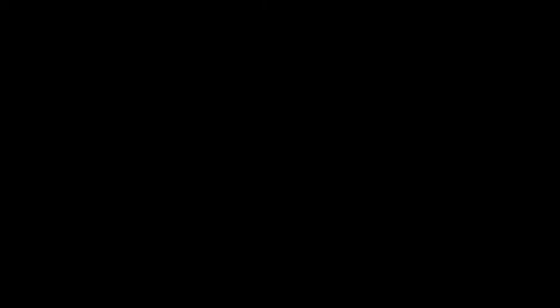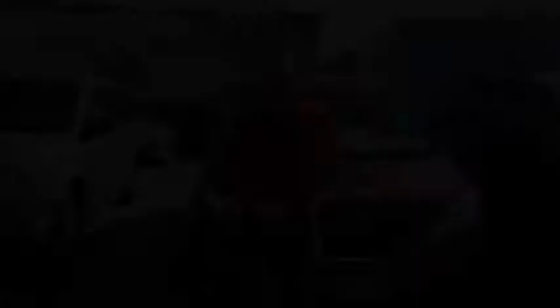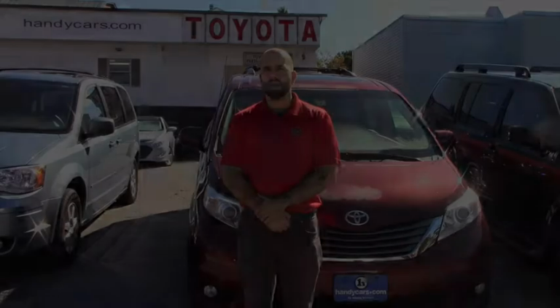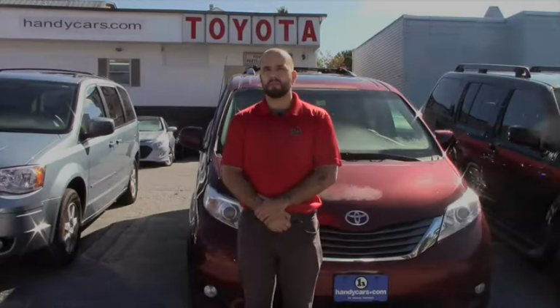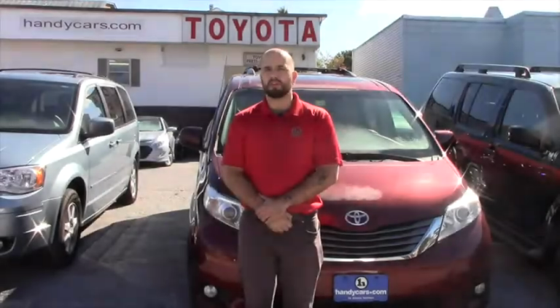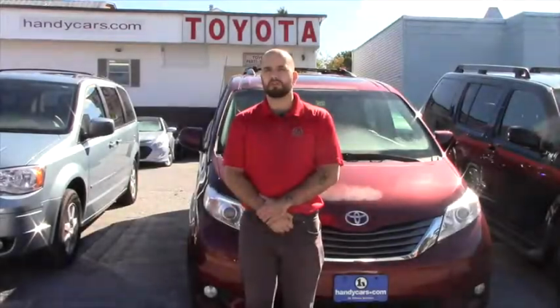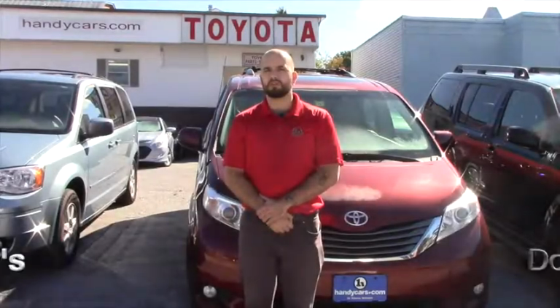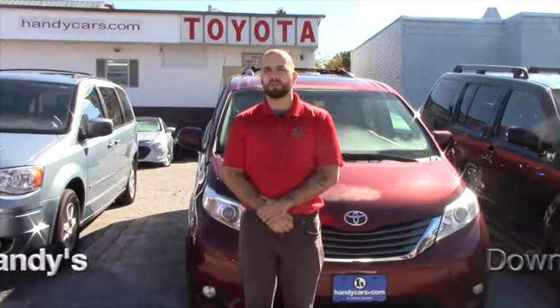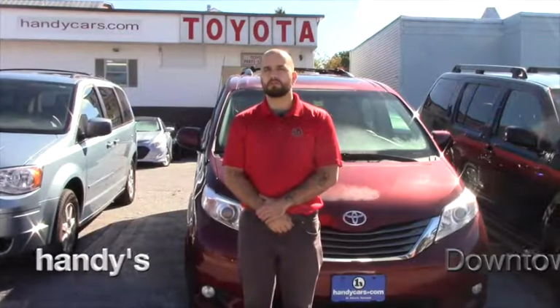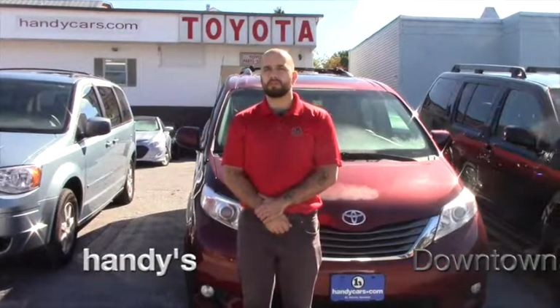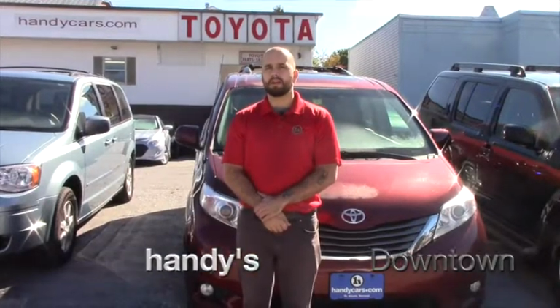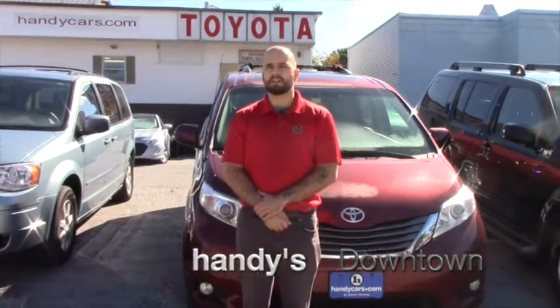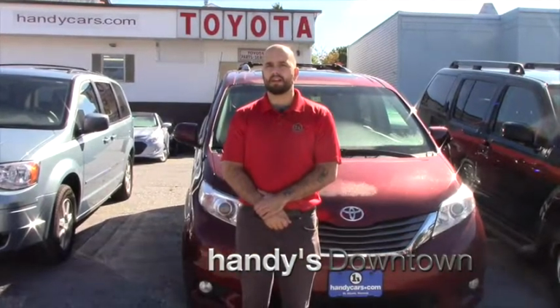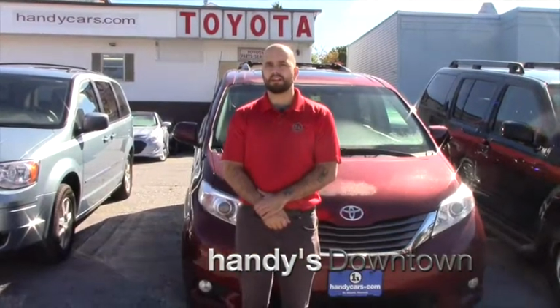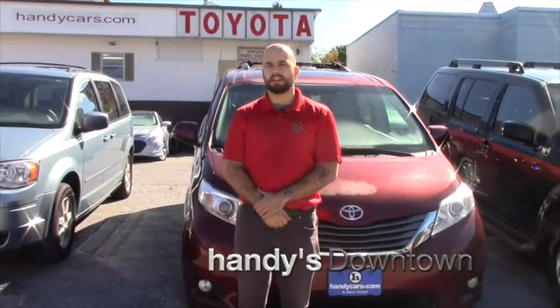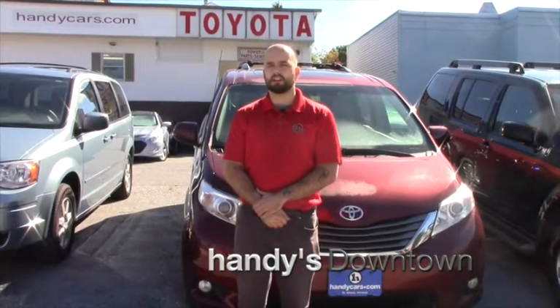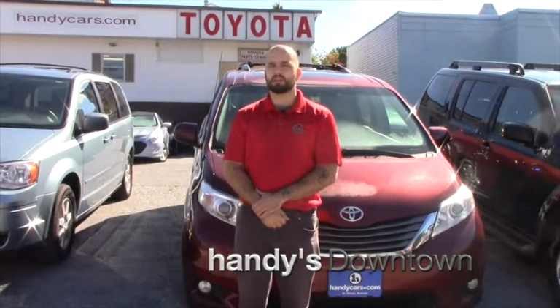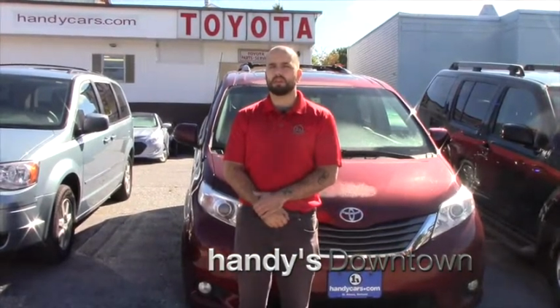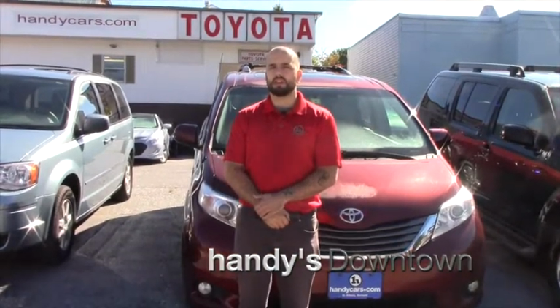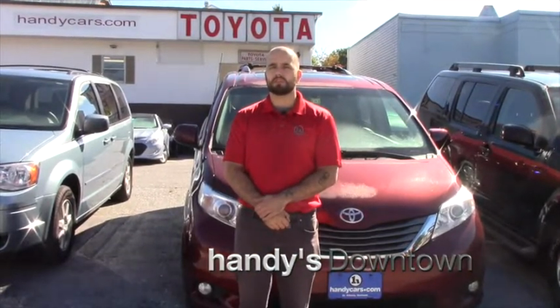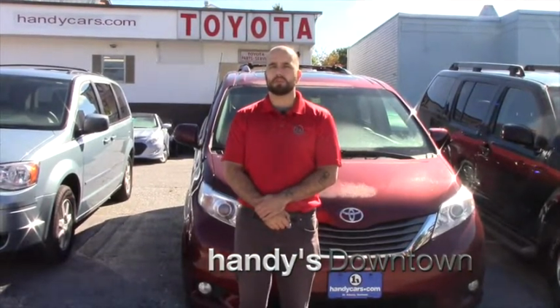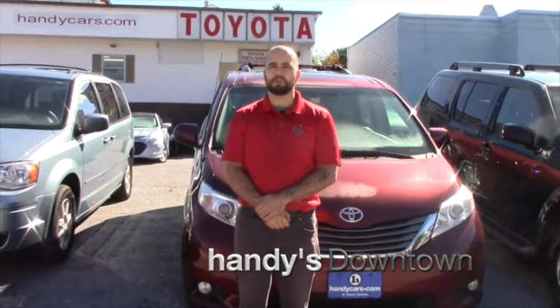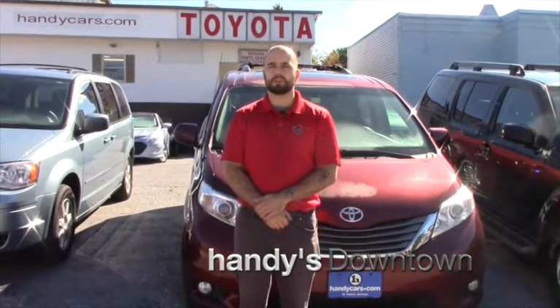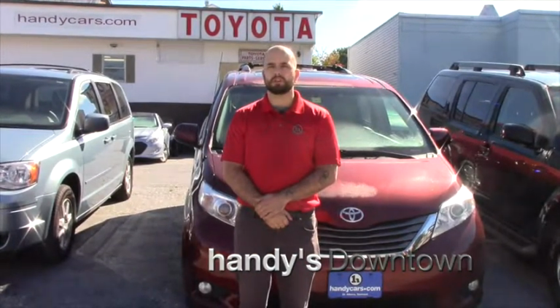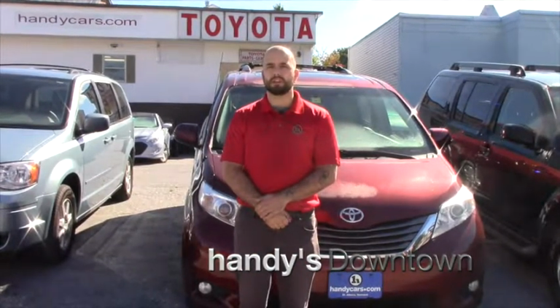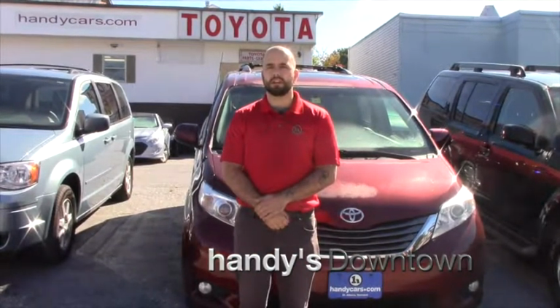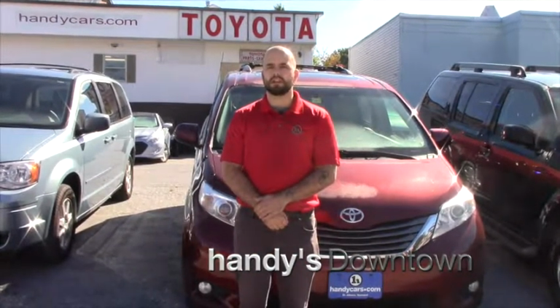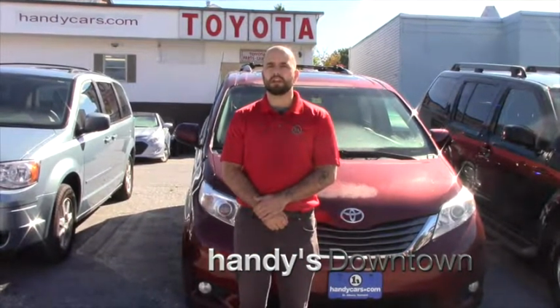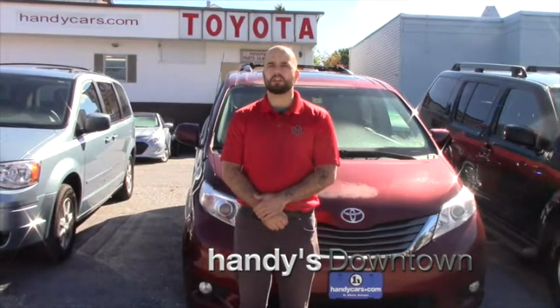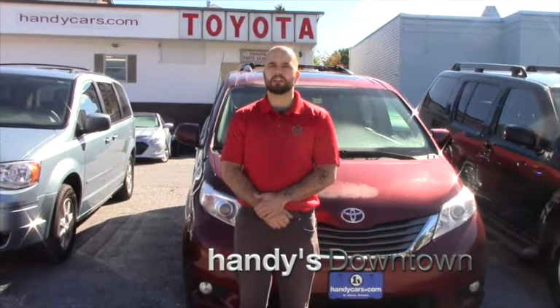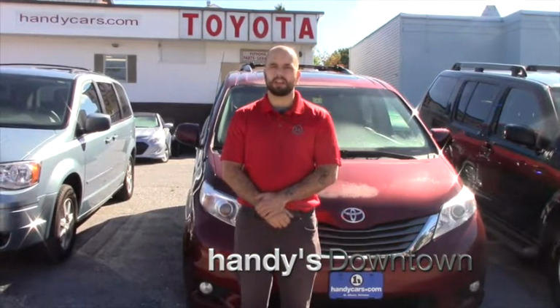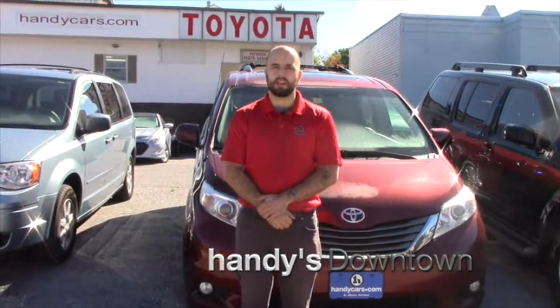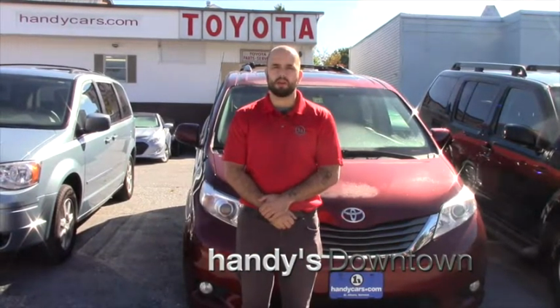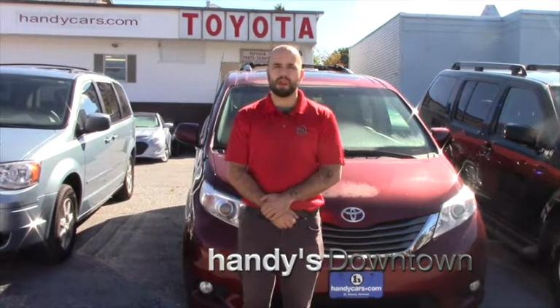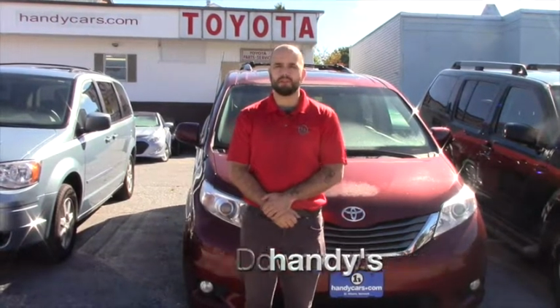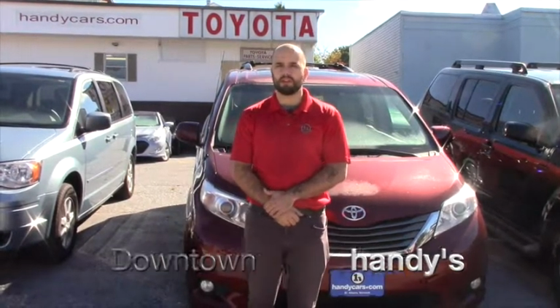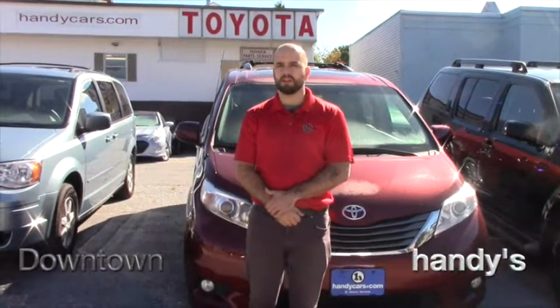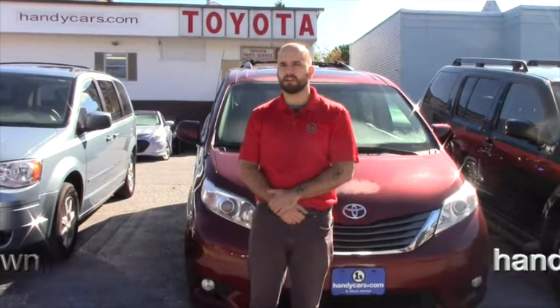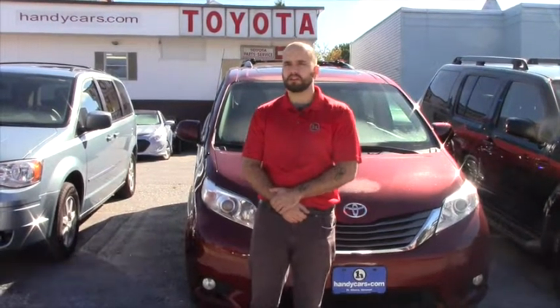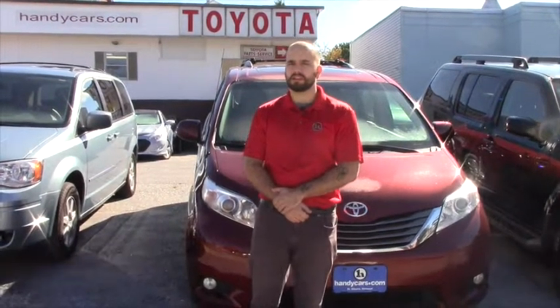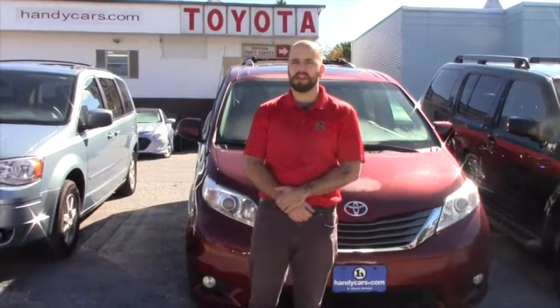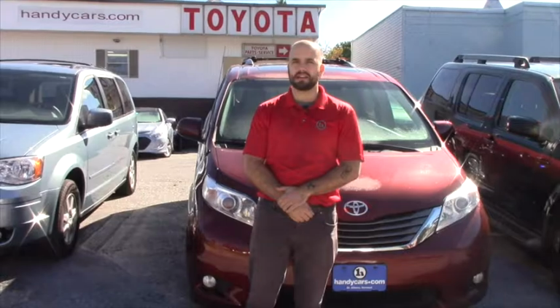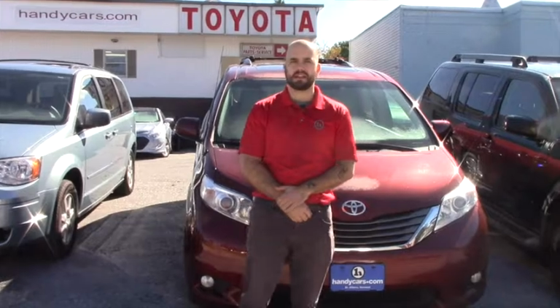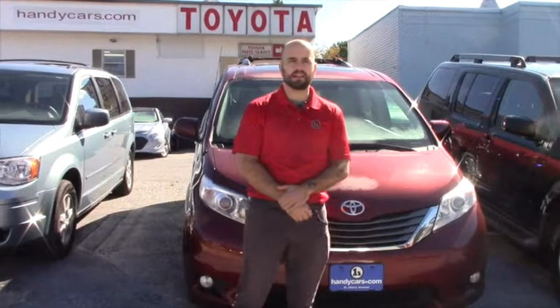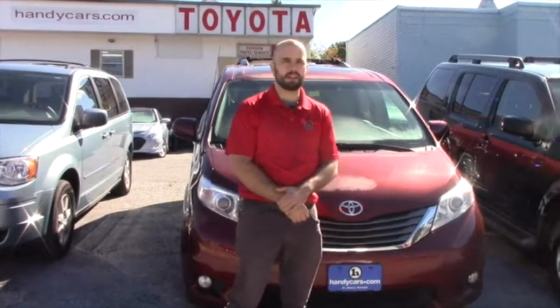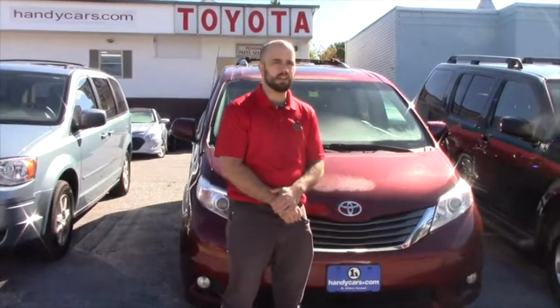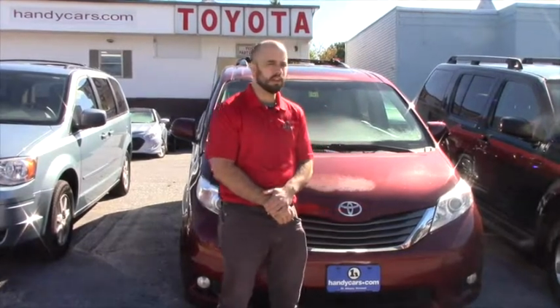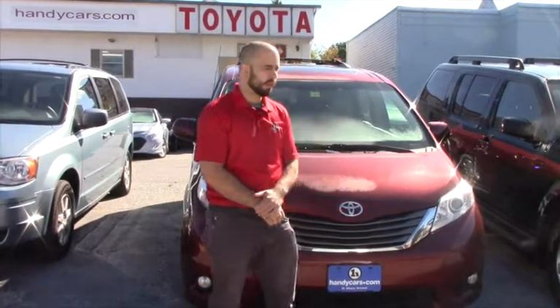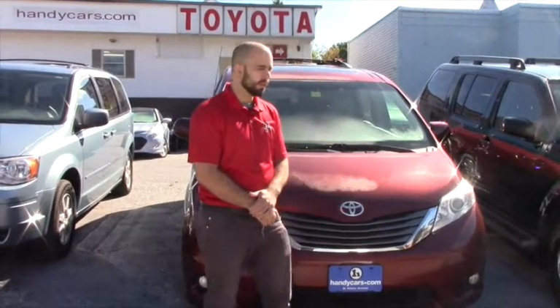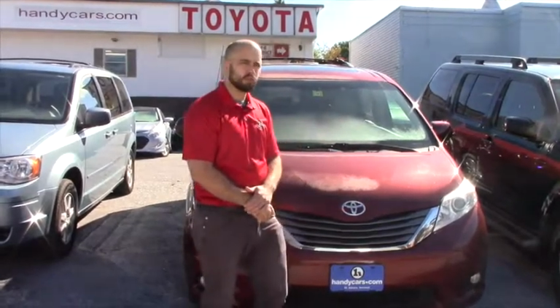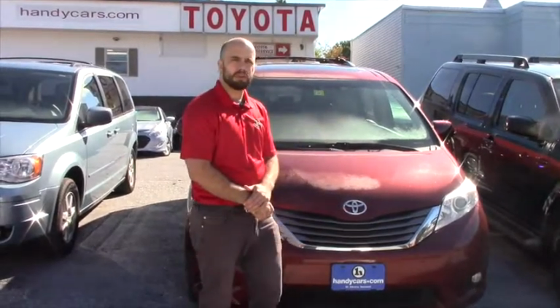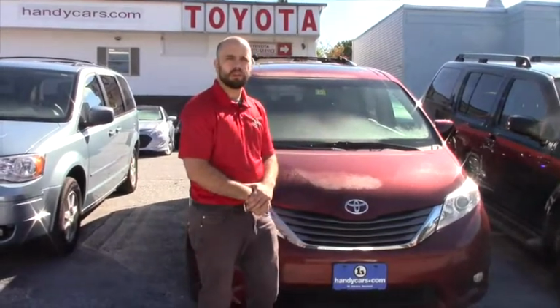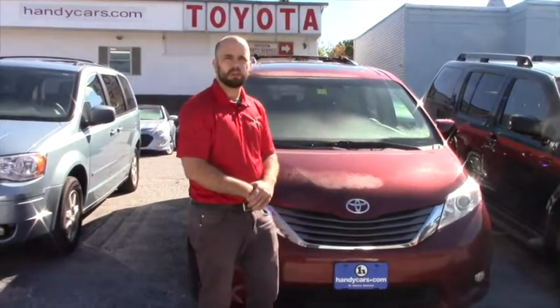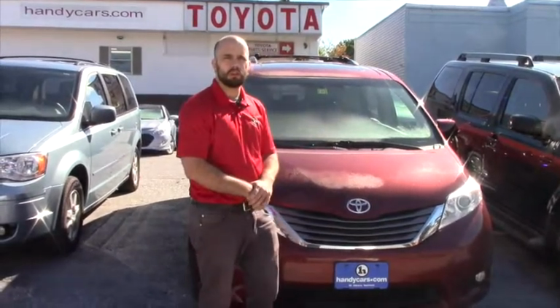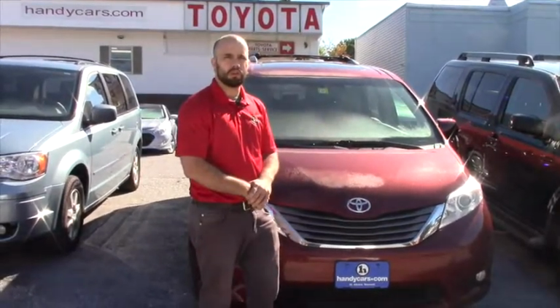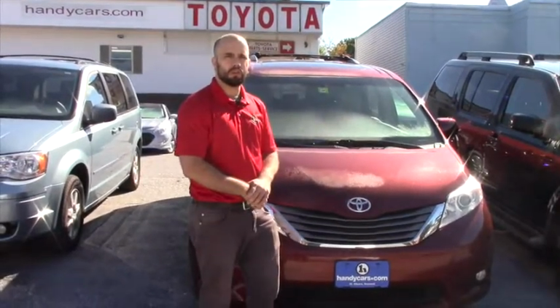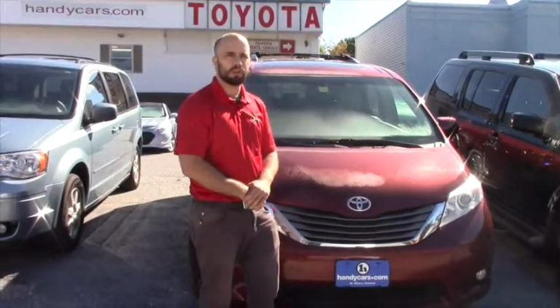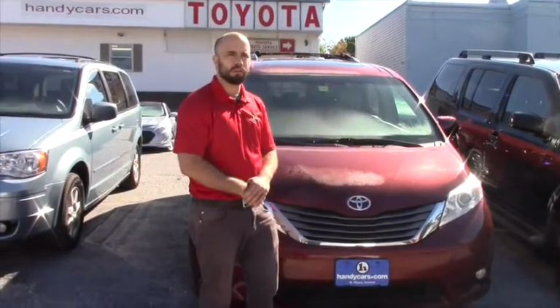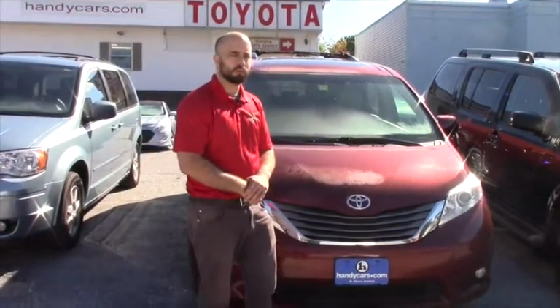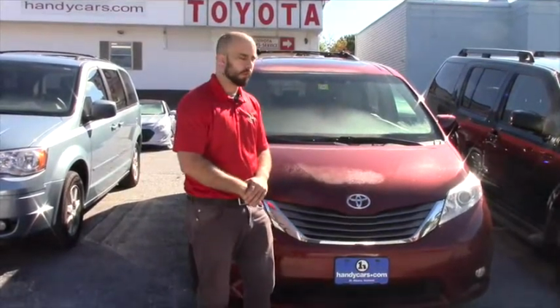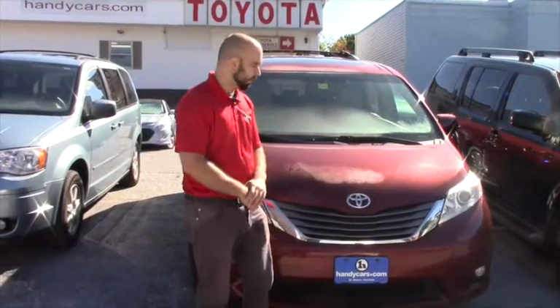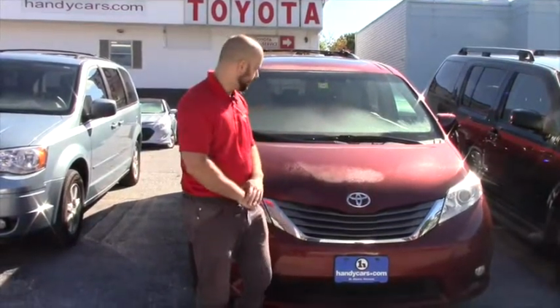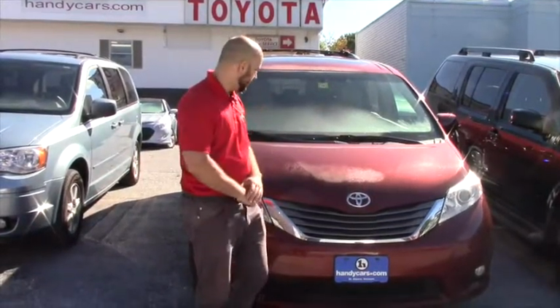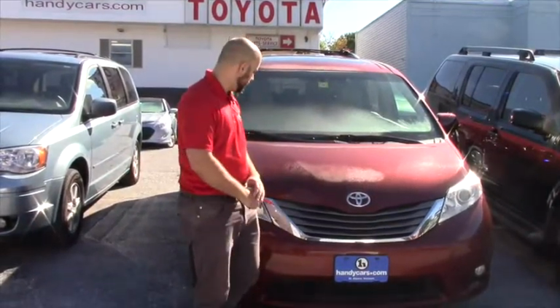Hey Emmanuel, Nick from Handy's Downtown. I just want to give you a quick look at another Sienna that we have down here. This is an XLE. It's one year newer than the other one you're looking at.